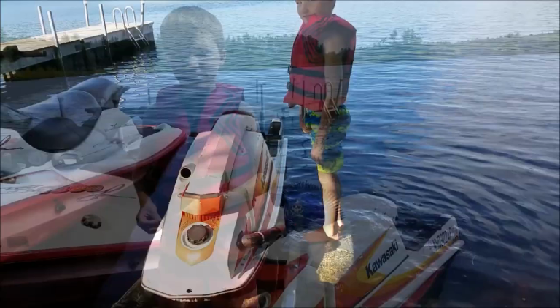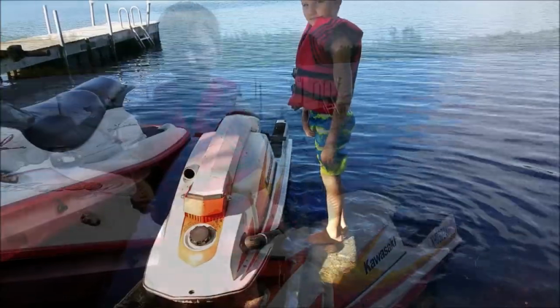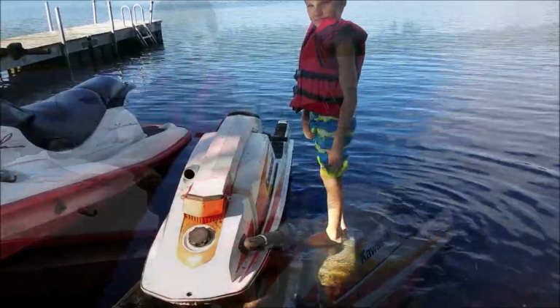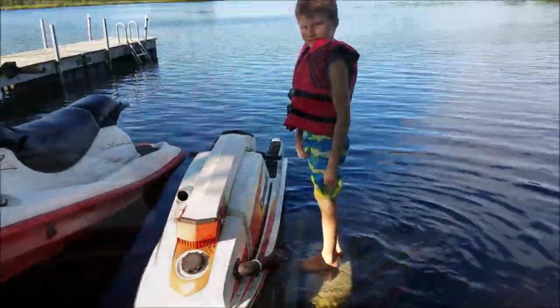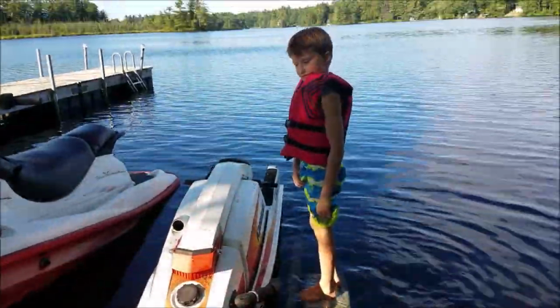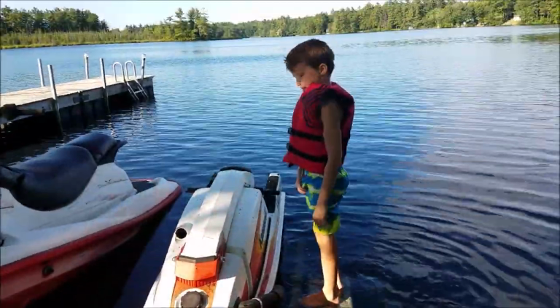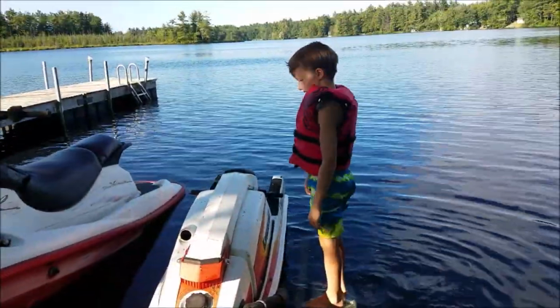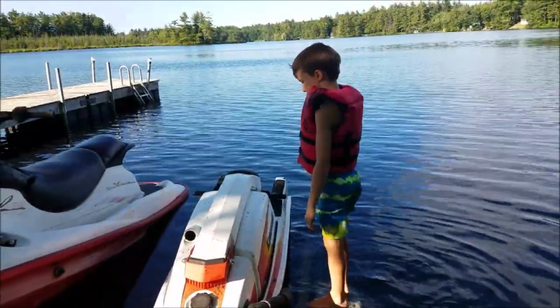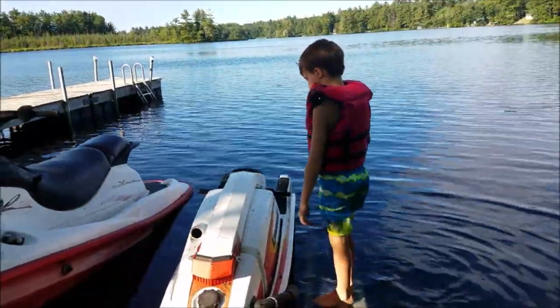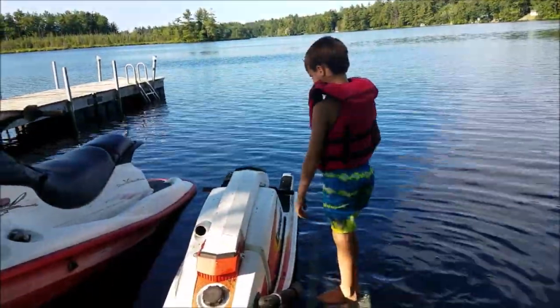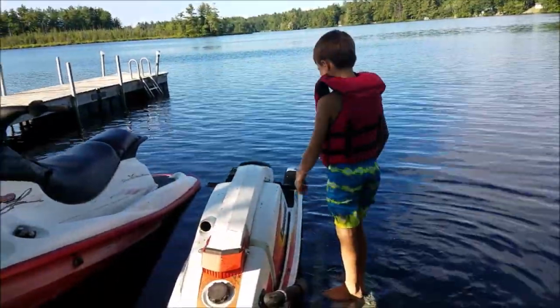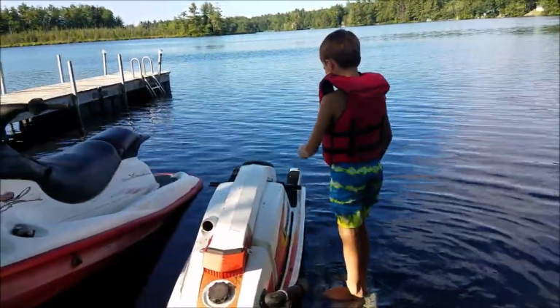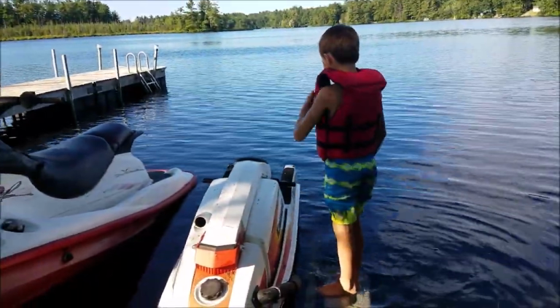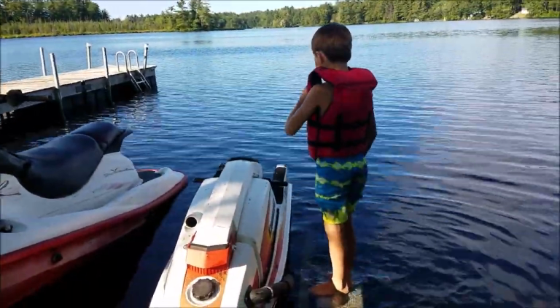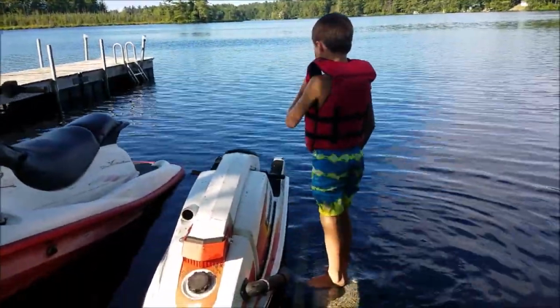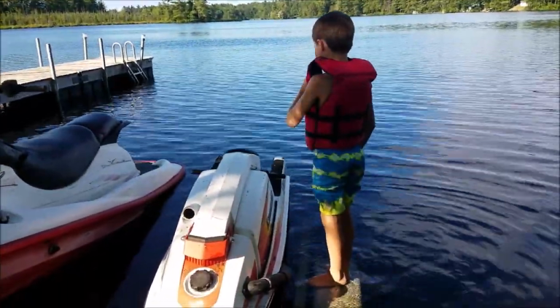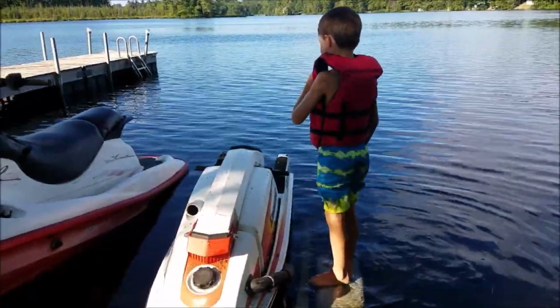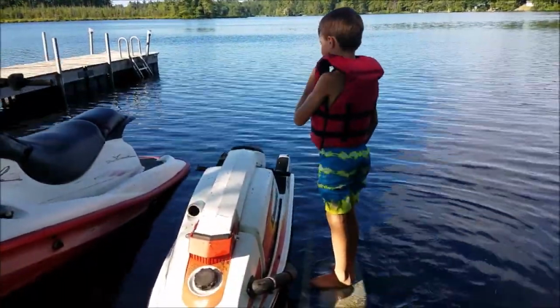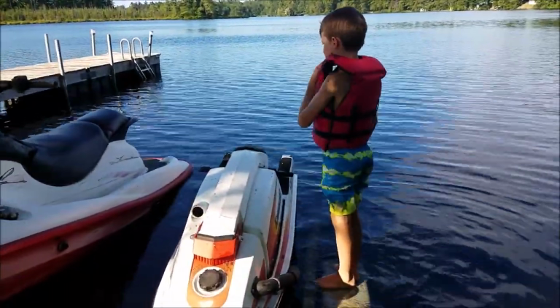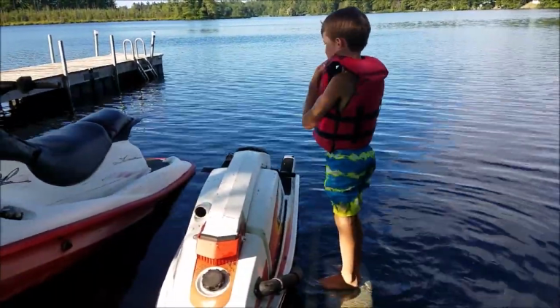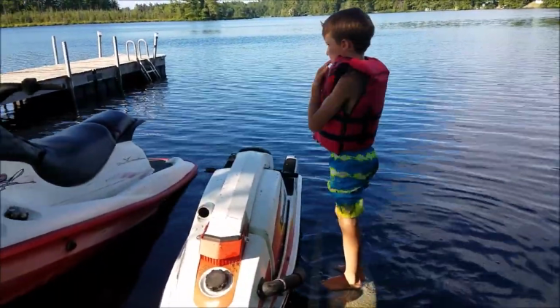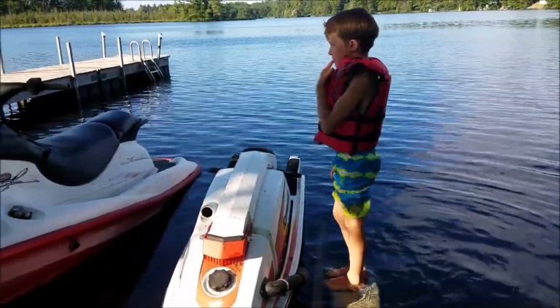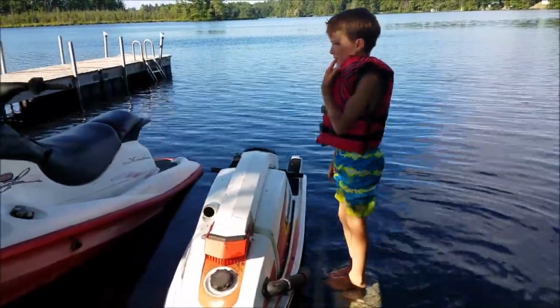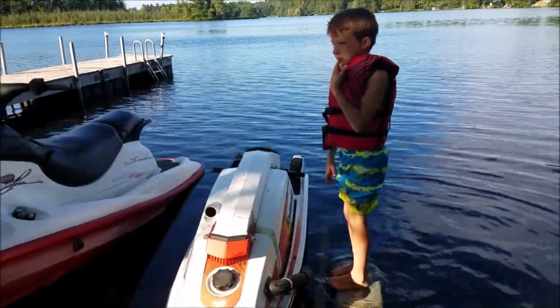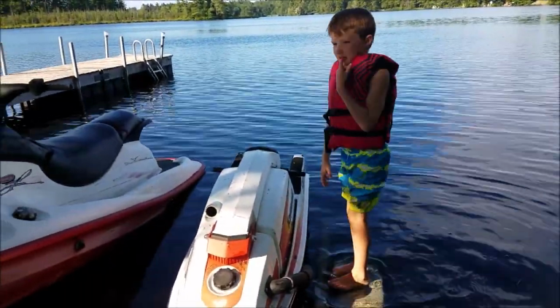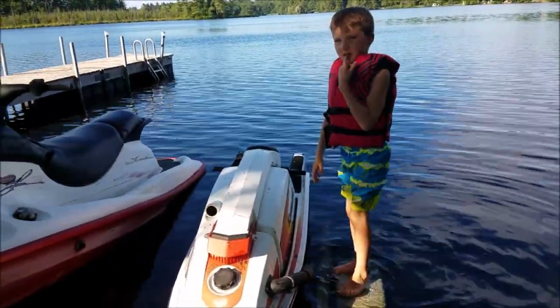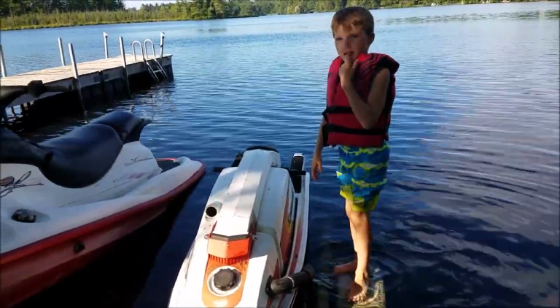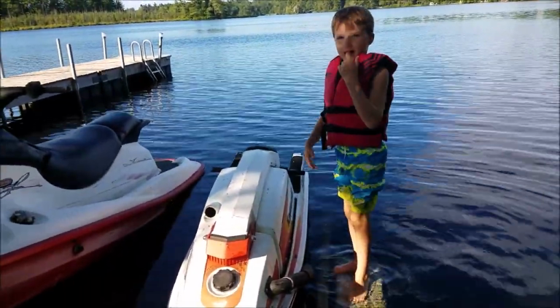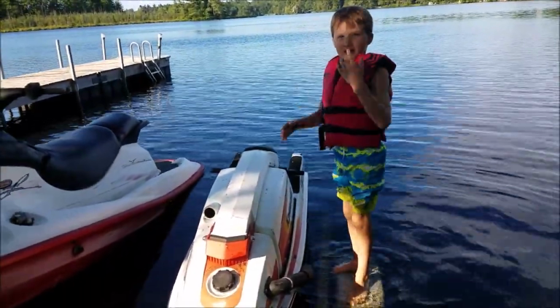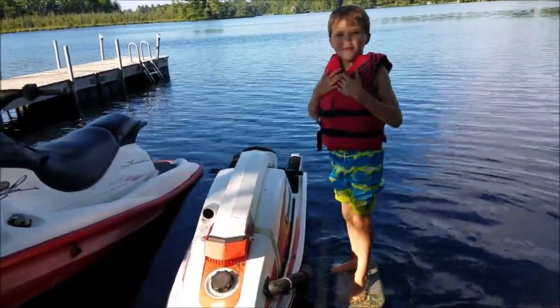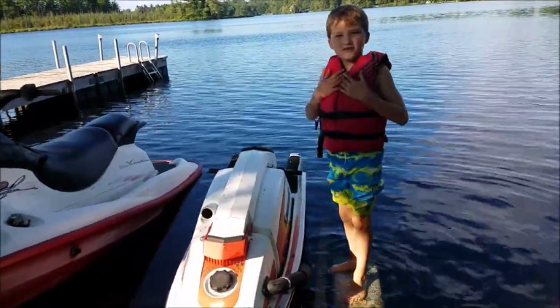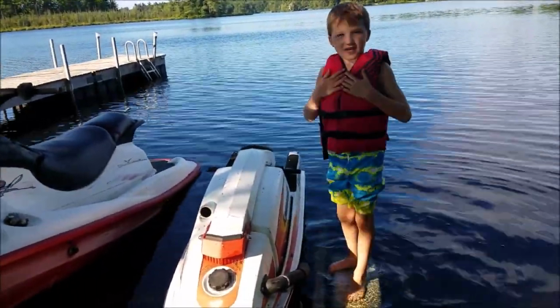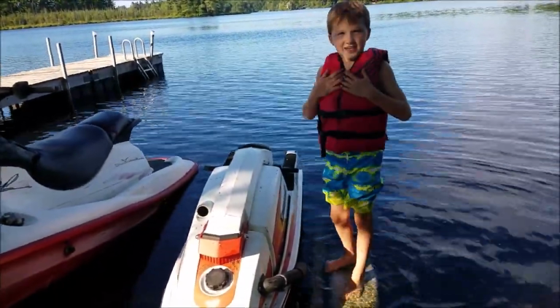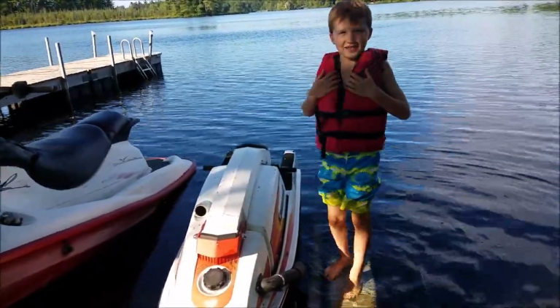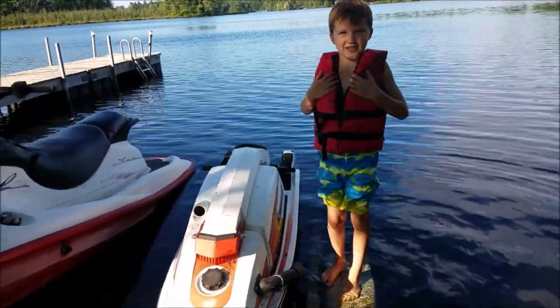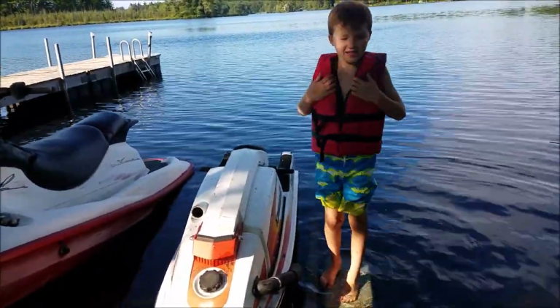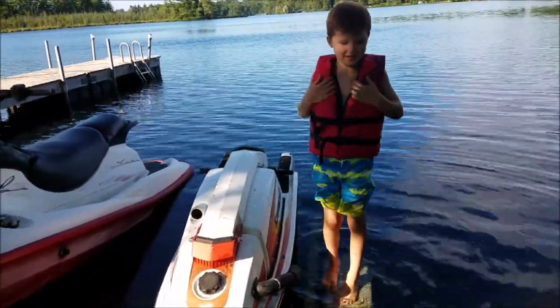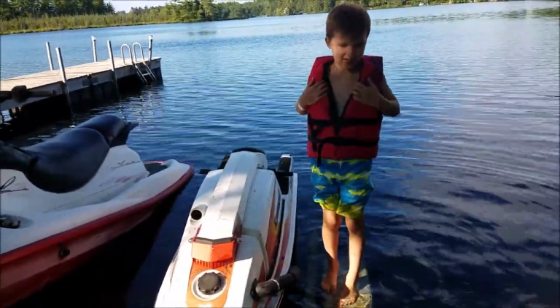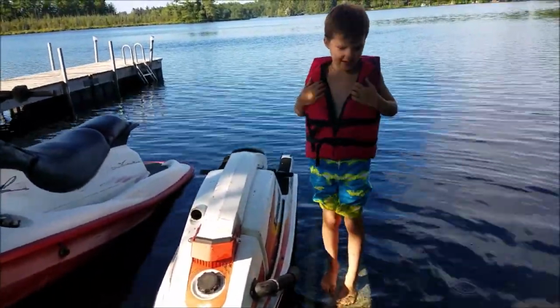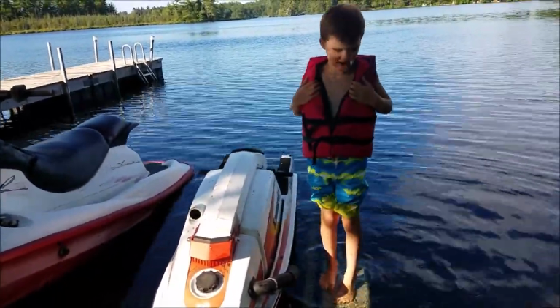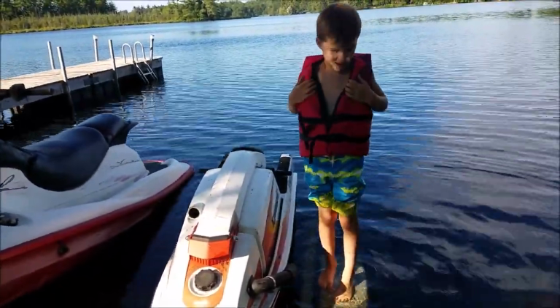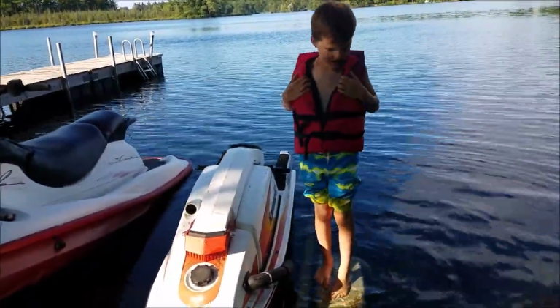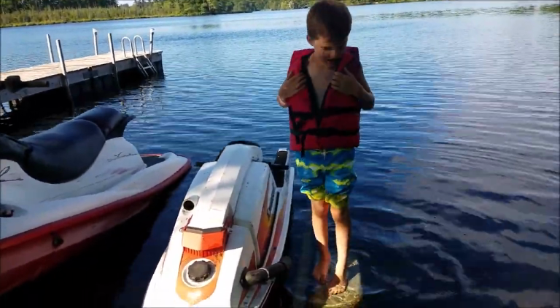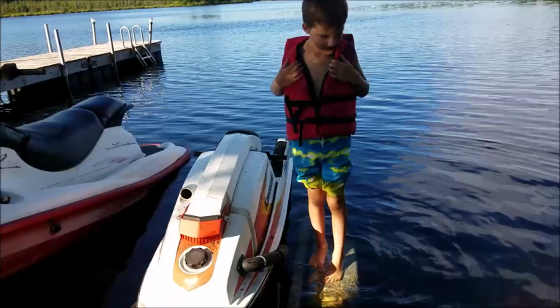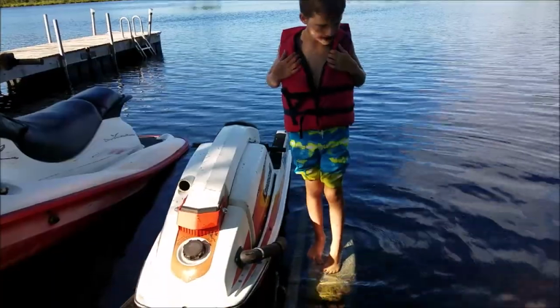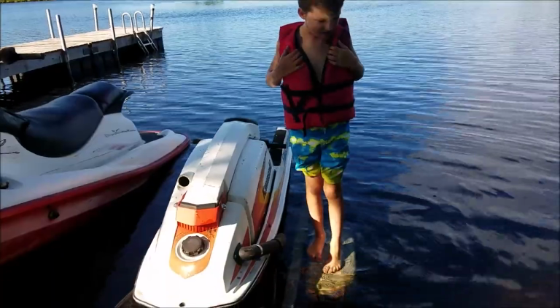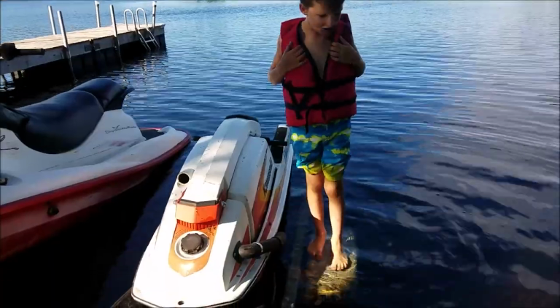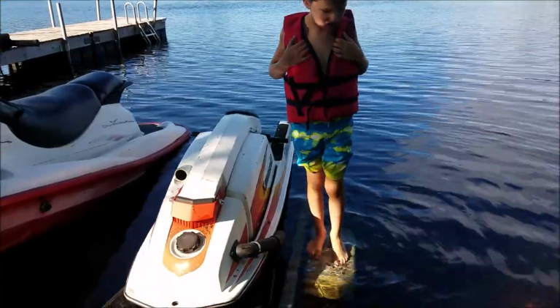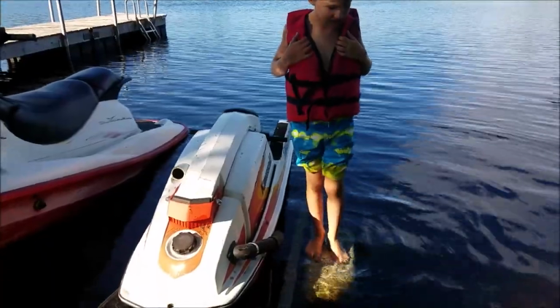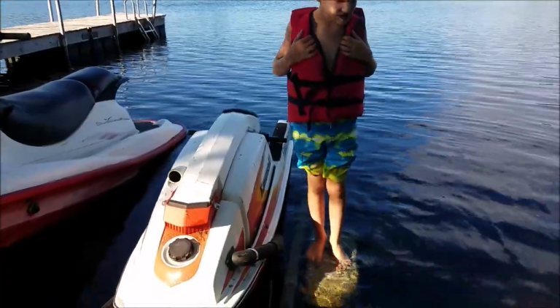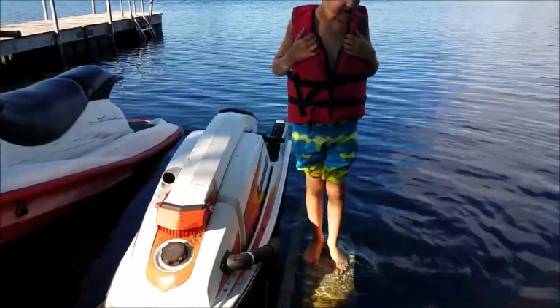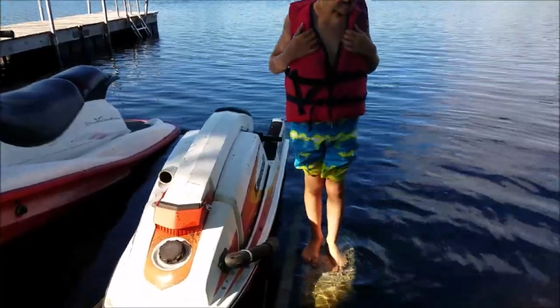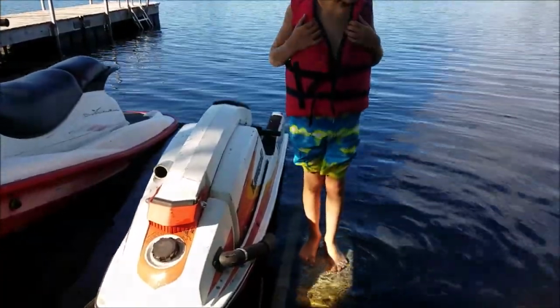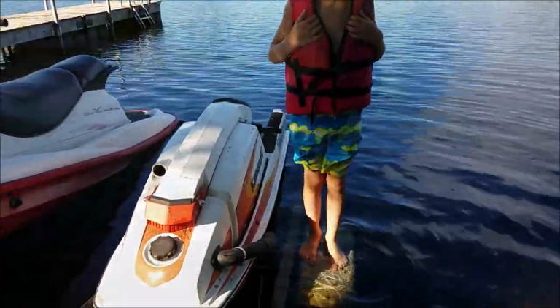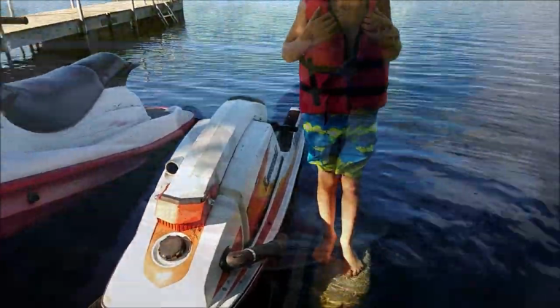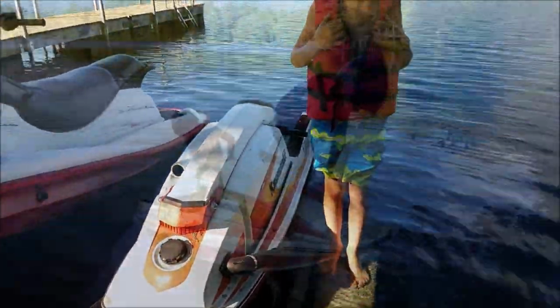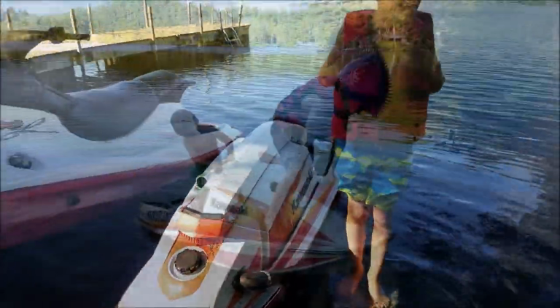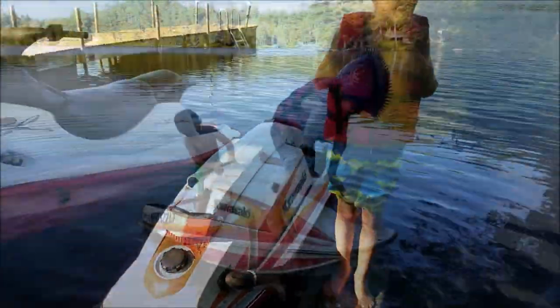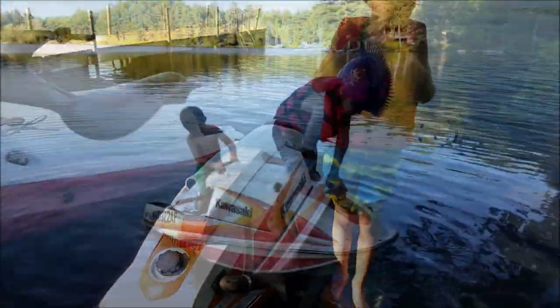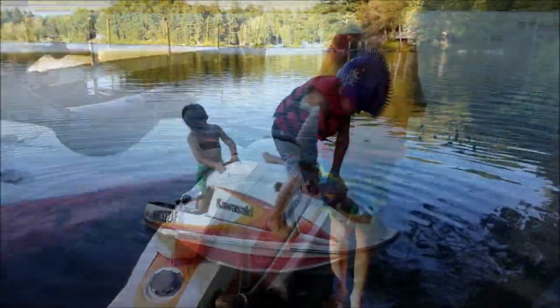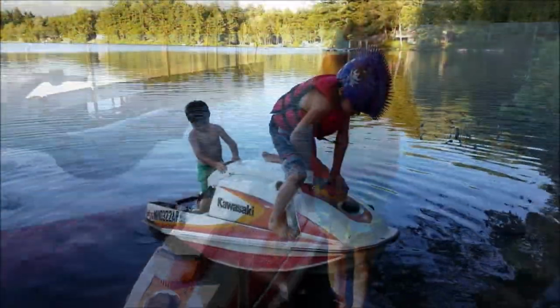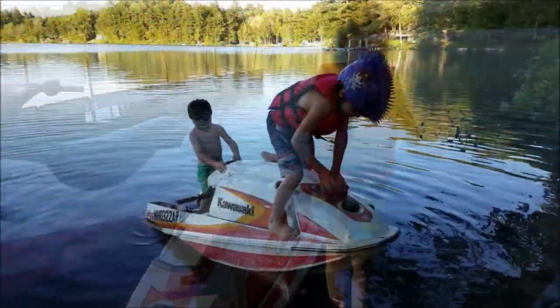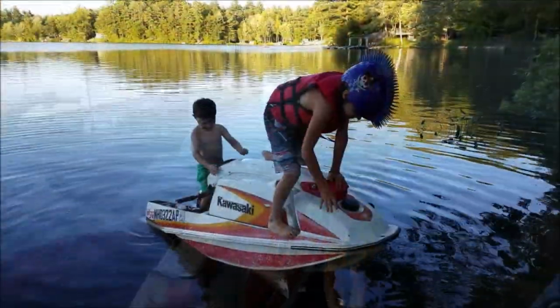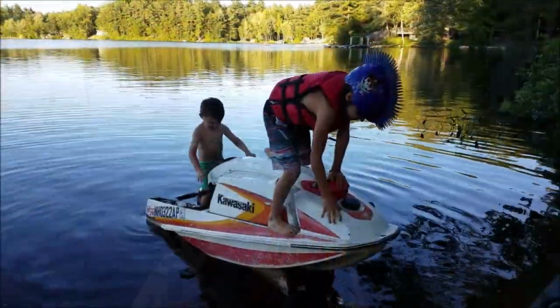Before you get on any jet ski, you should have a life jacket on, right? A Coast Guard approved life jacket.